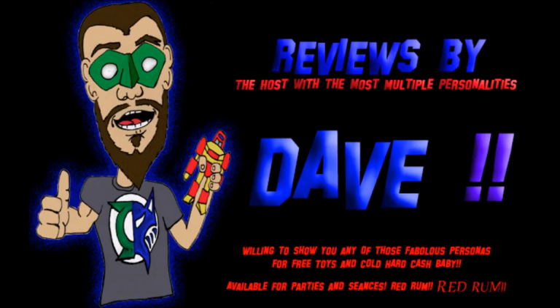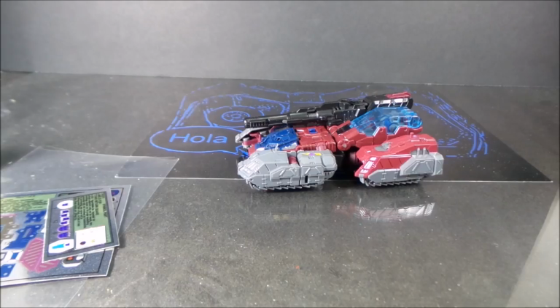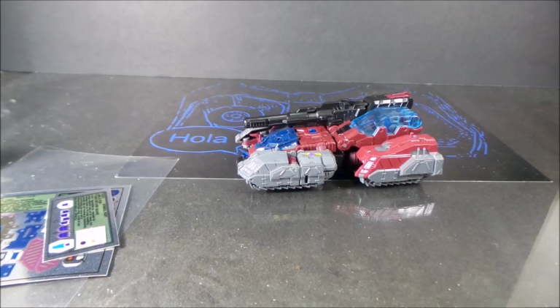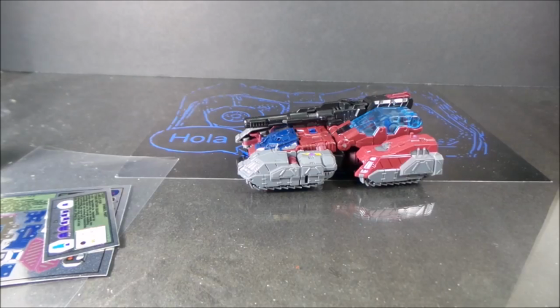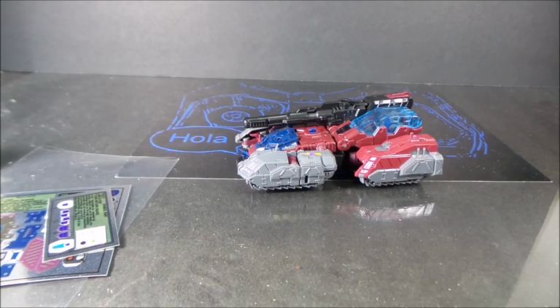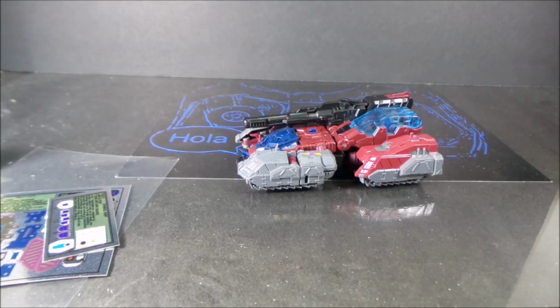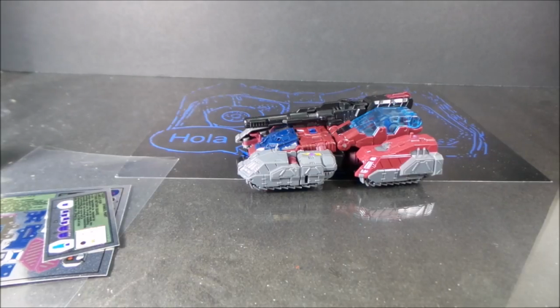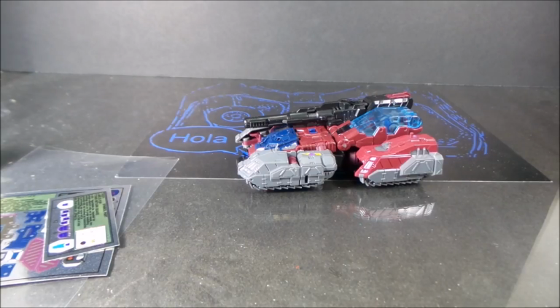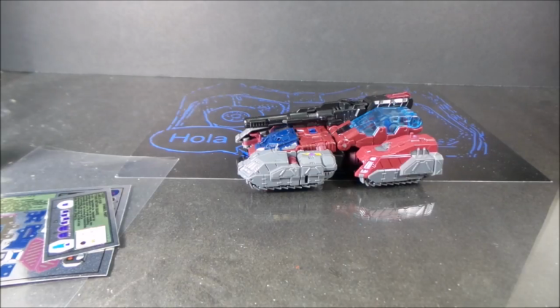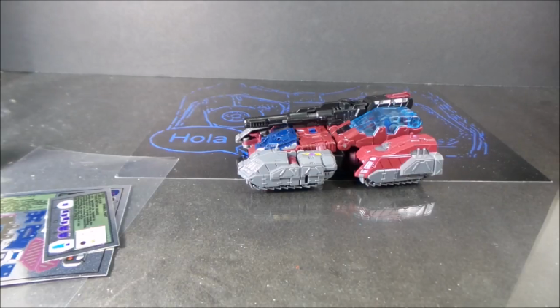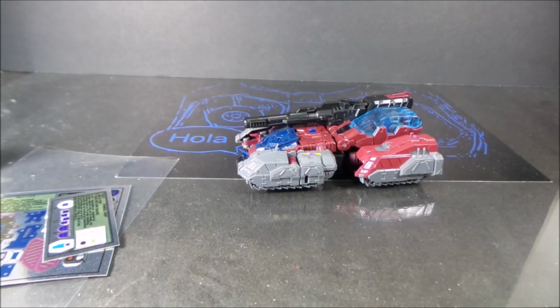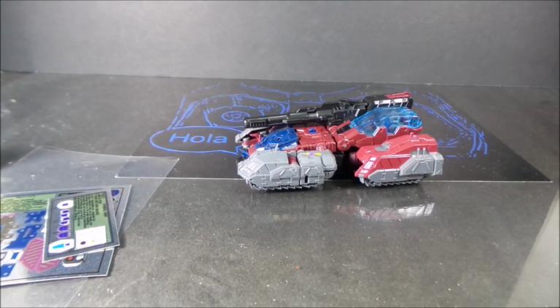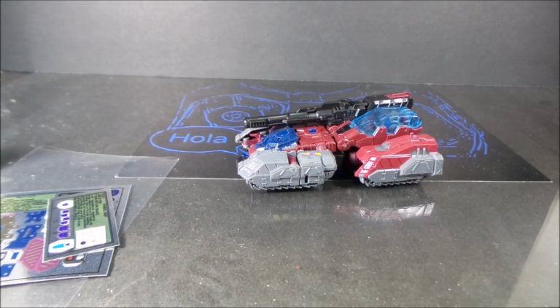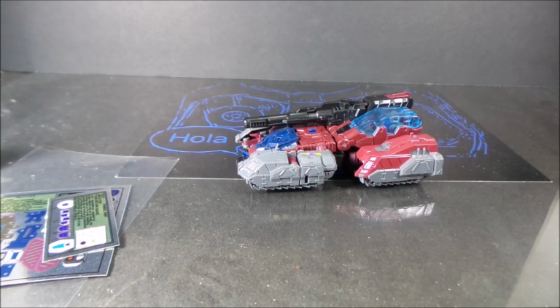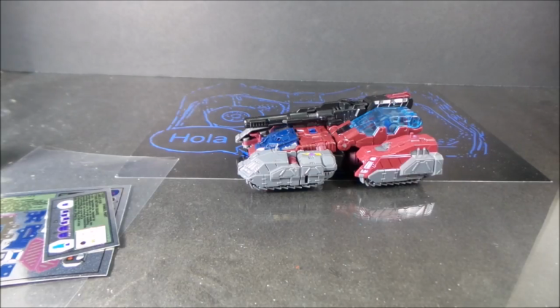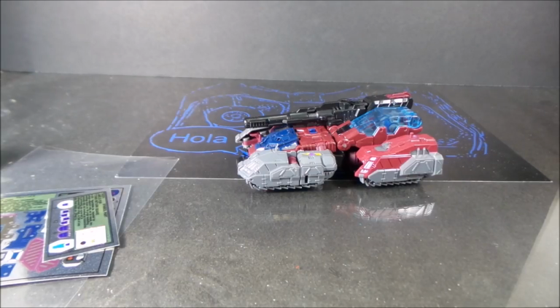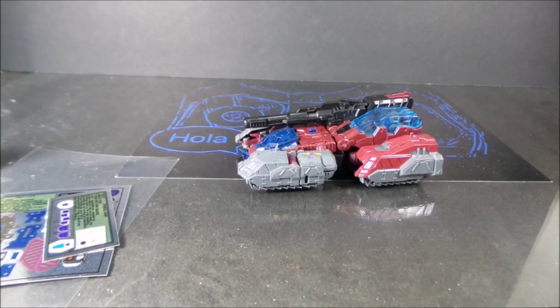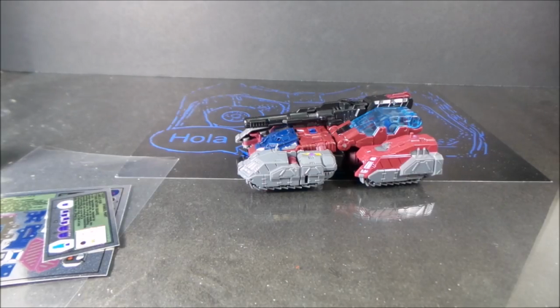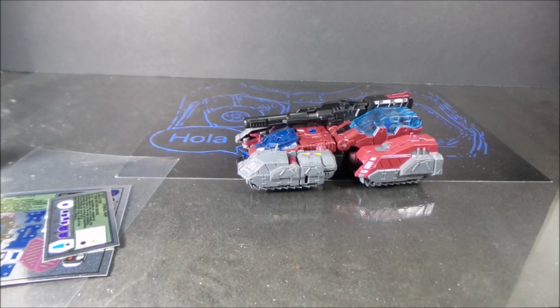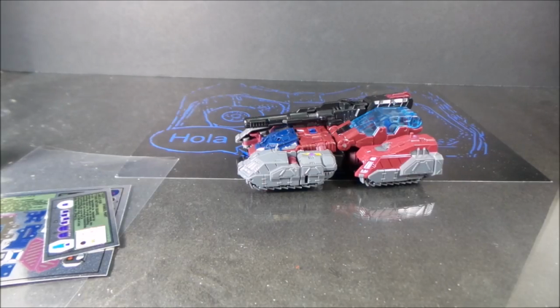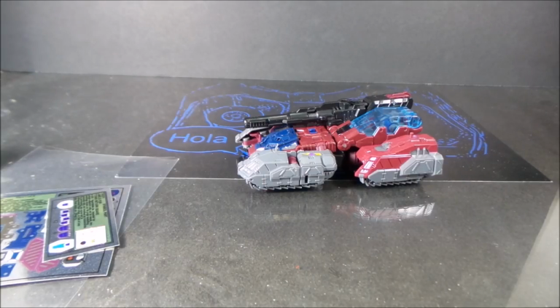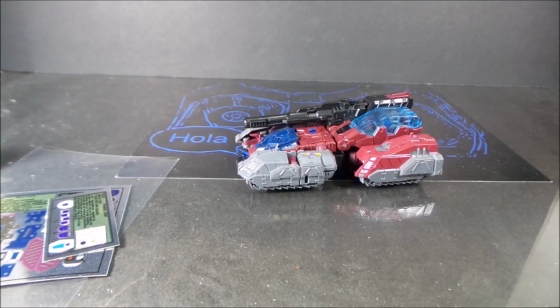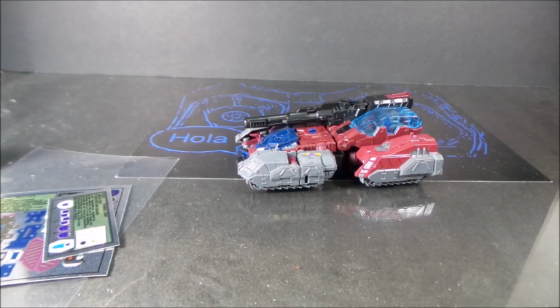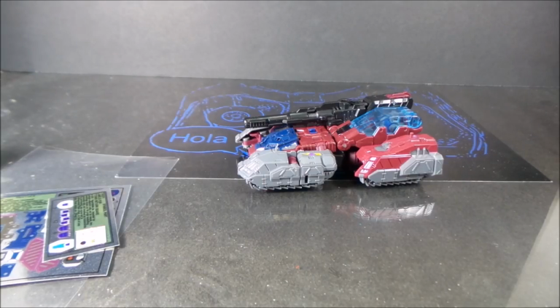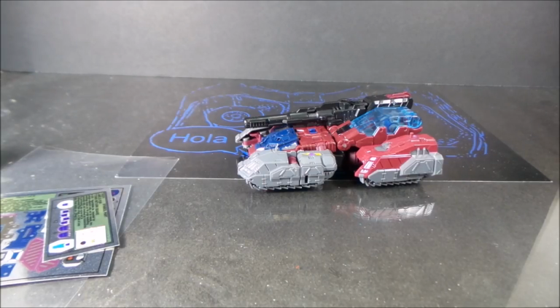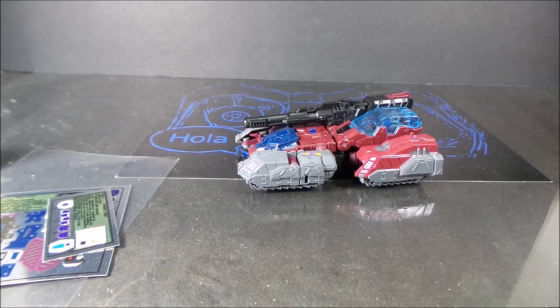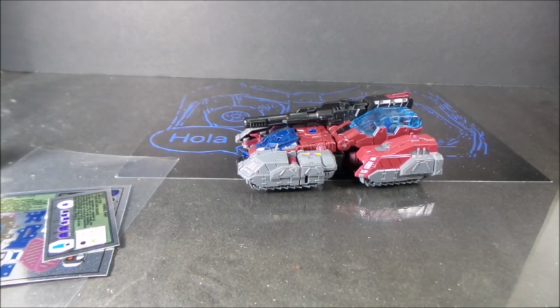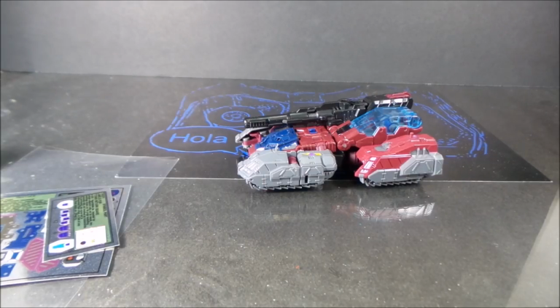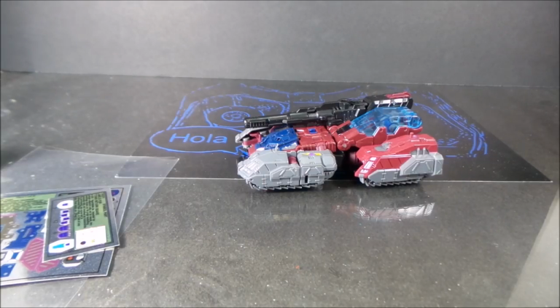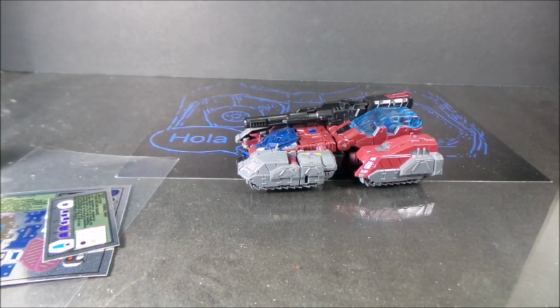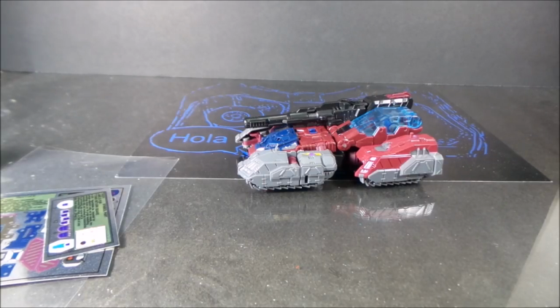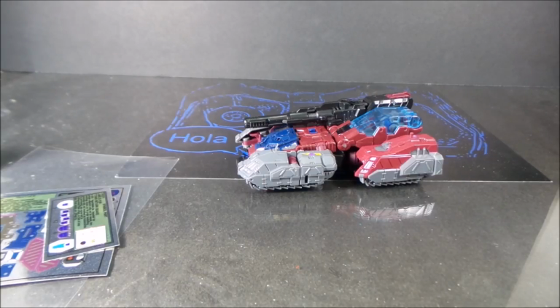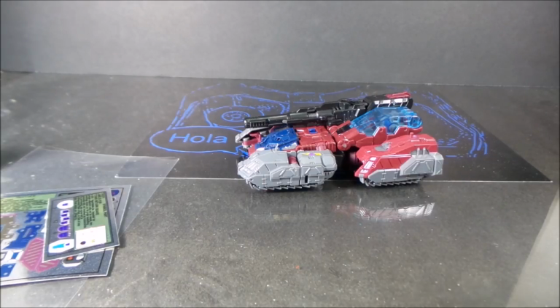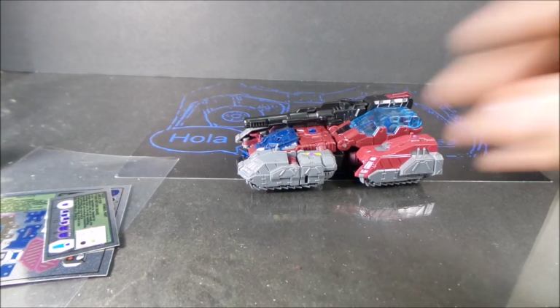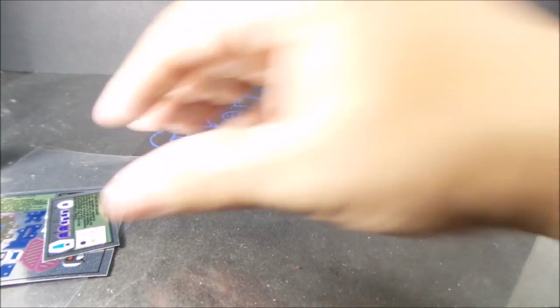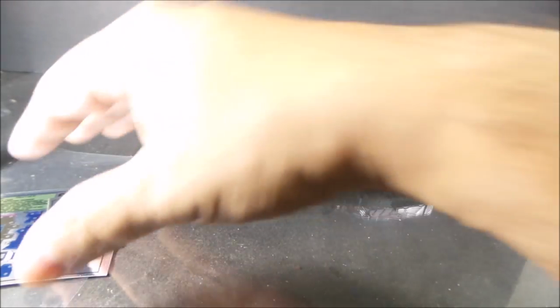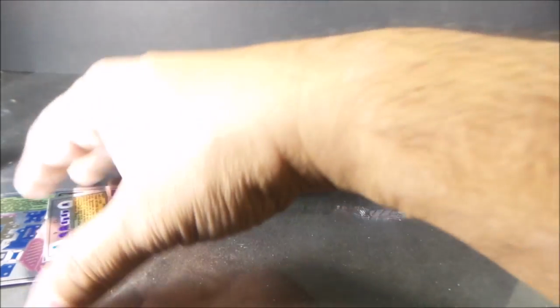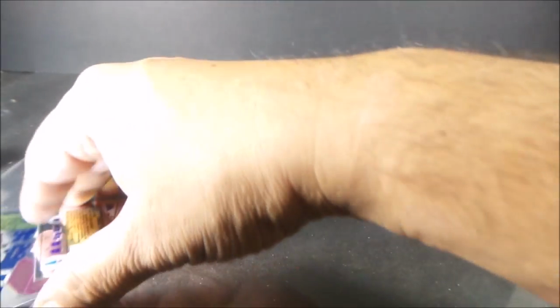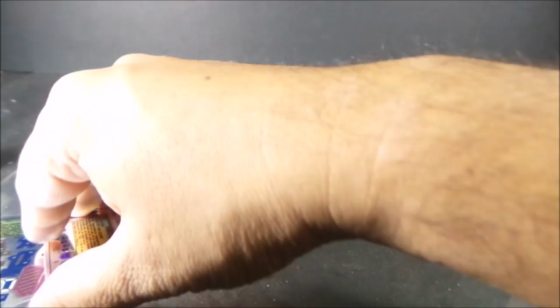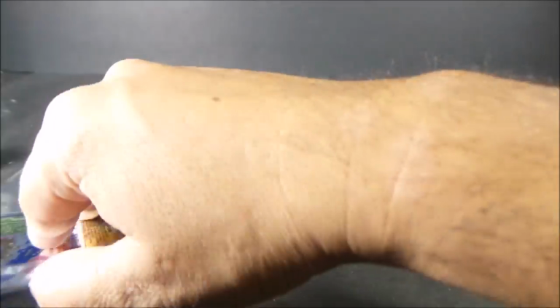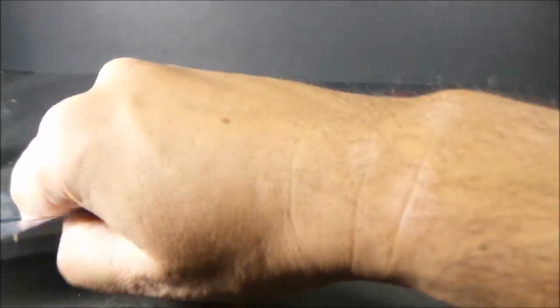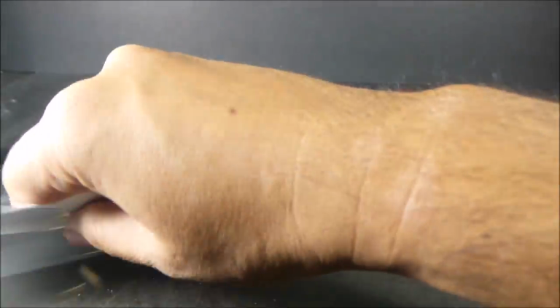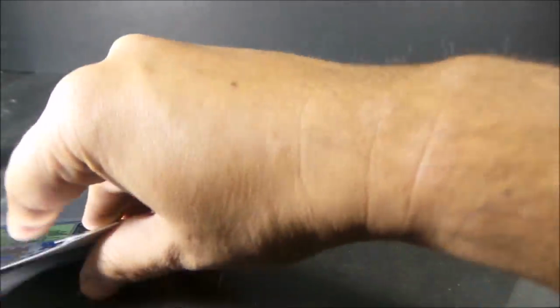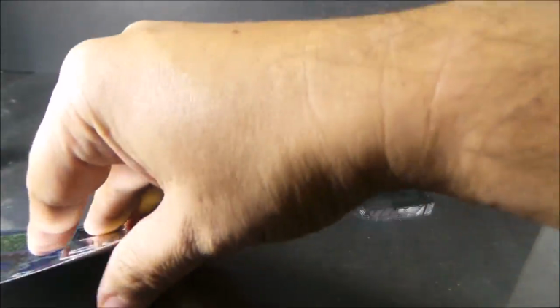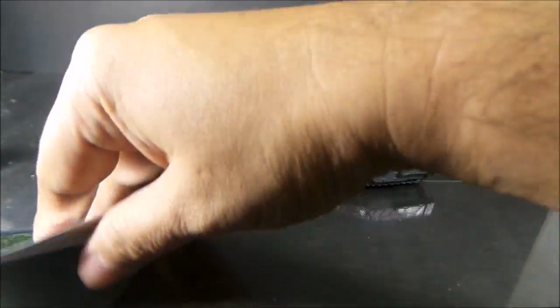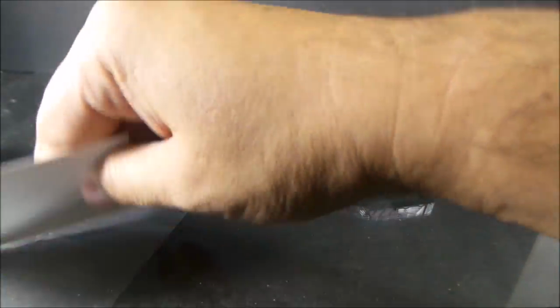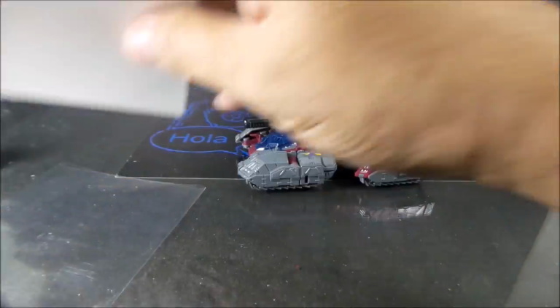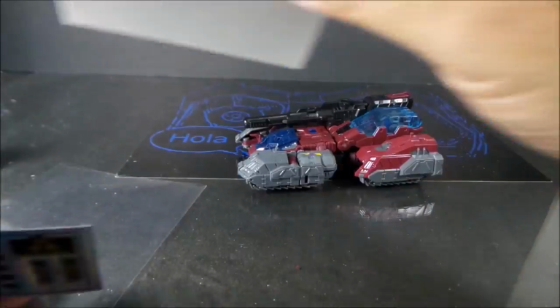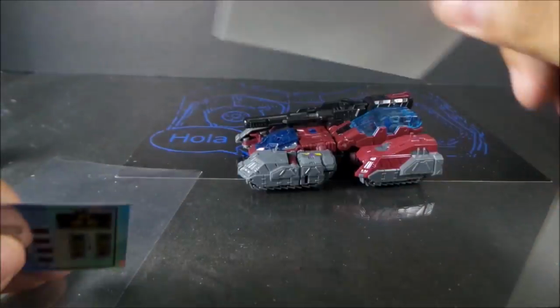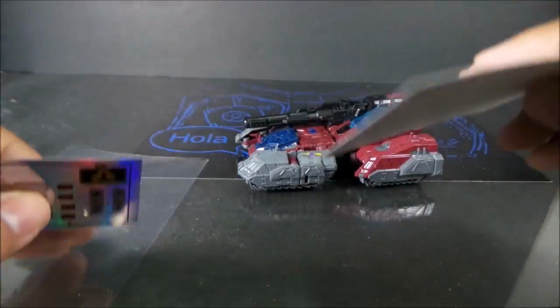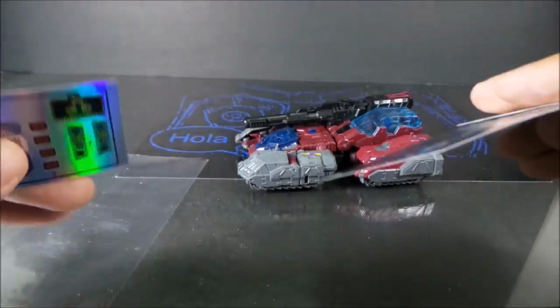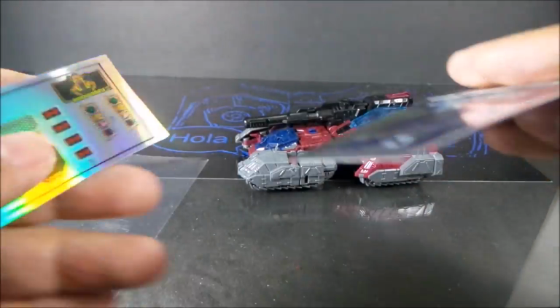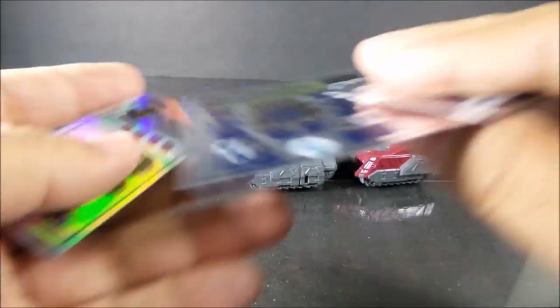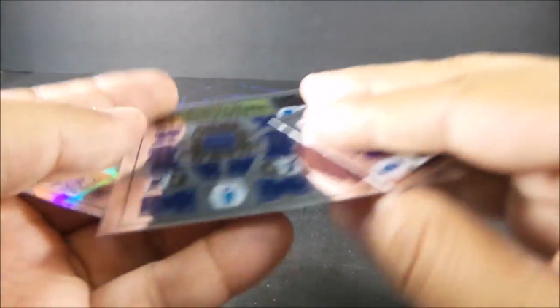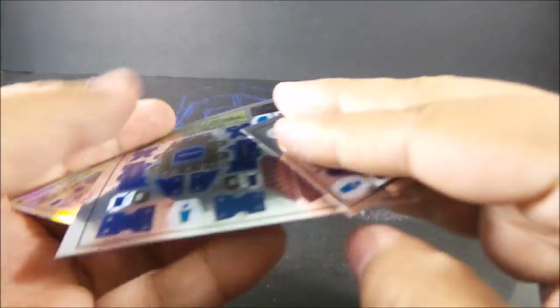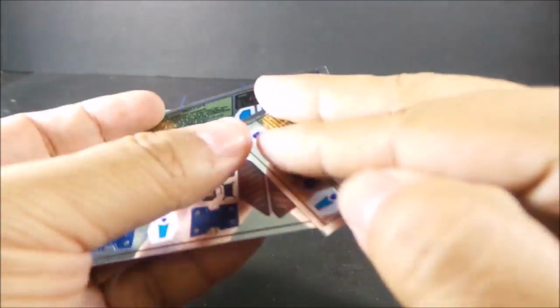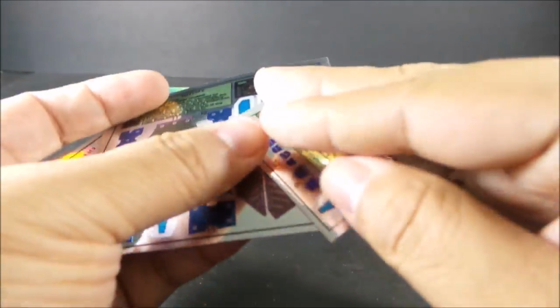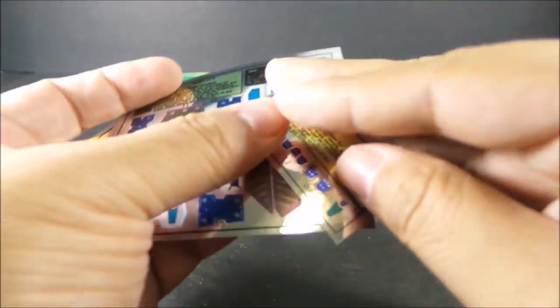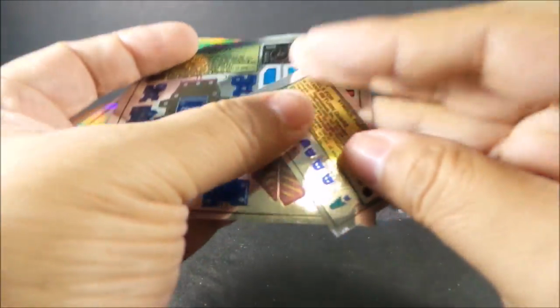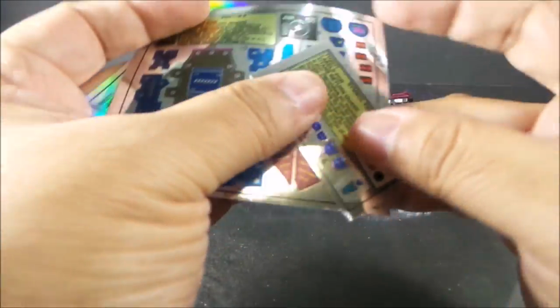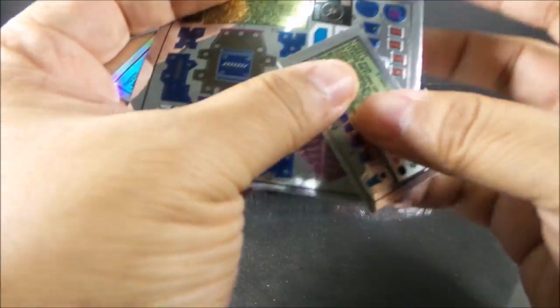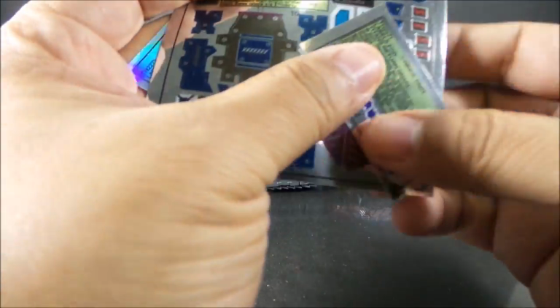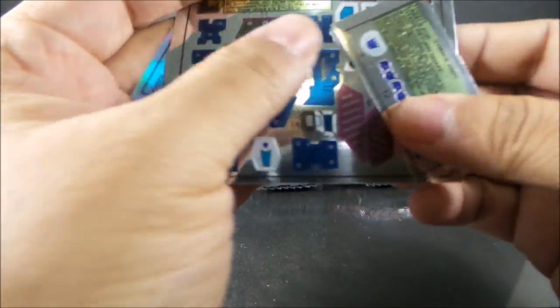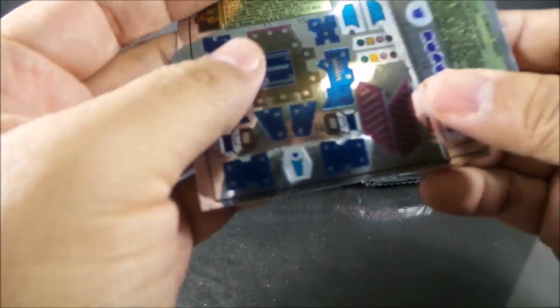Folks, Dave here with another review. Up for review today will be the sticker sheet set for Titans Returns Quake.